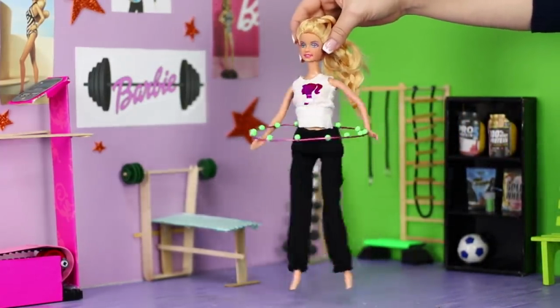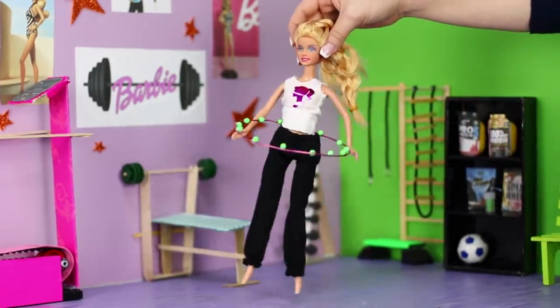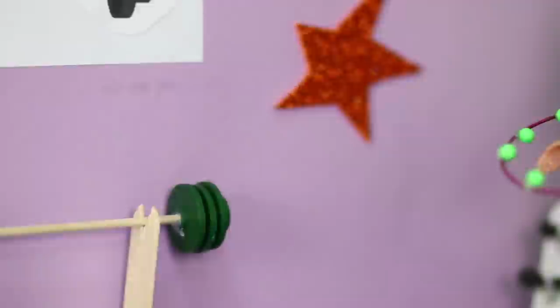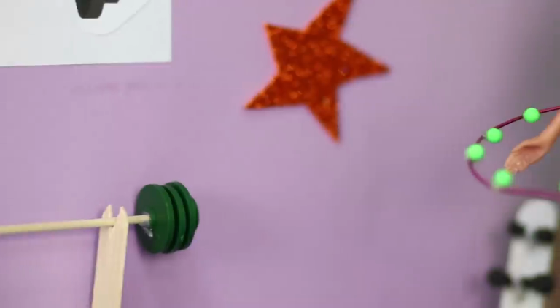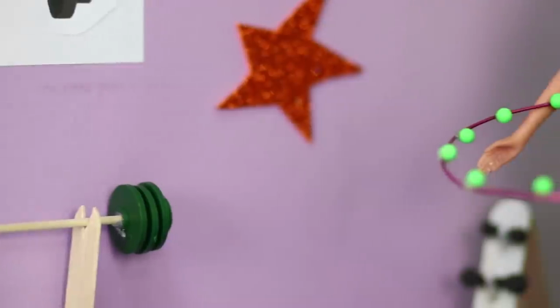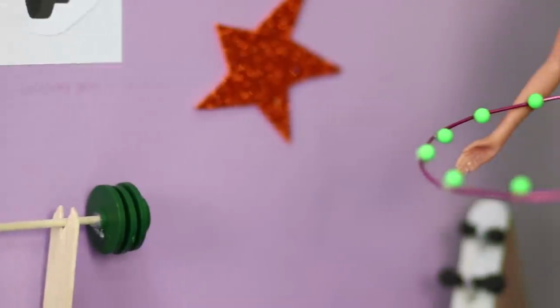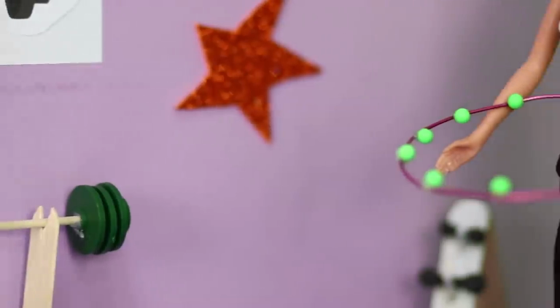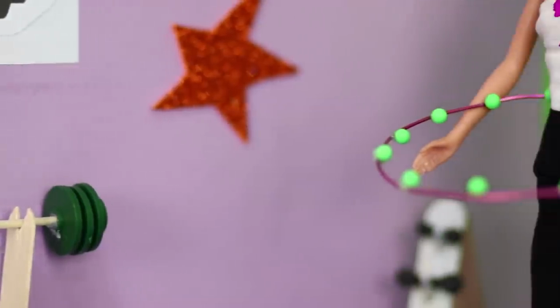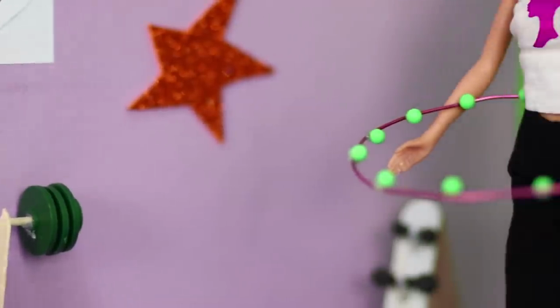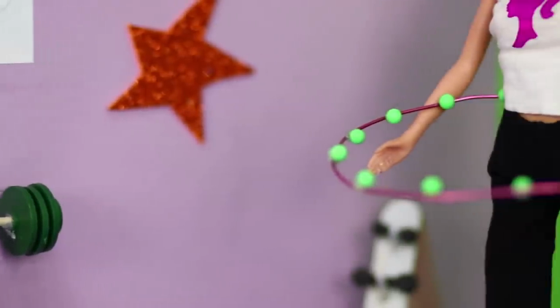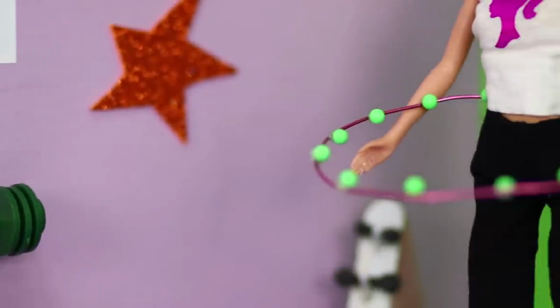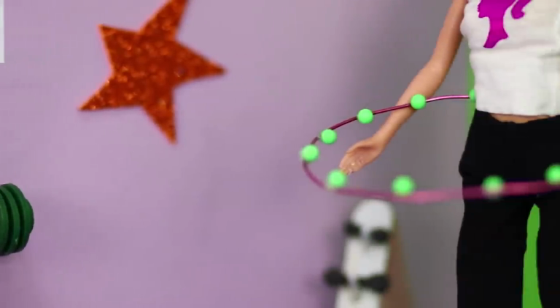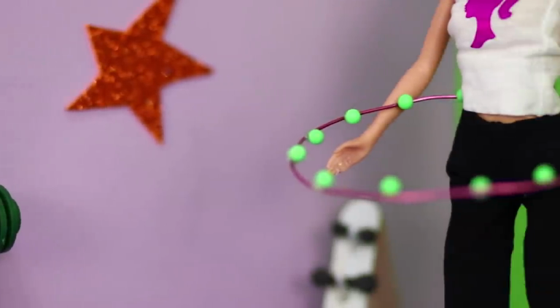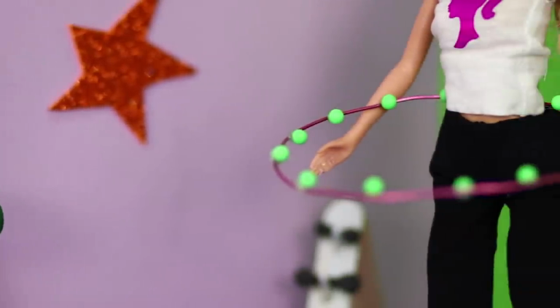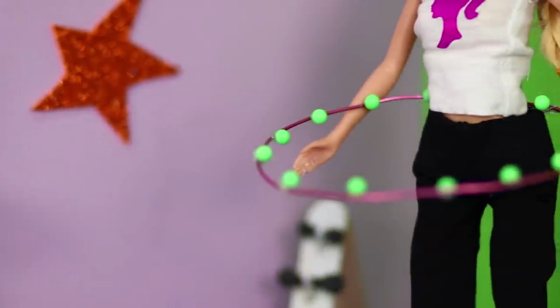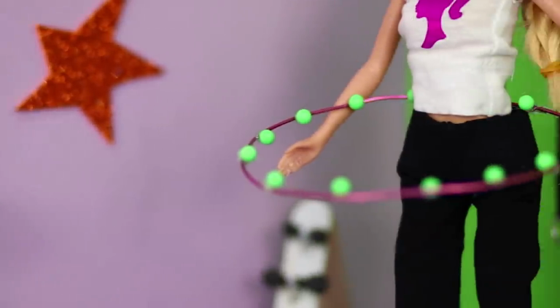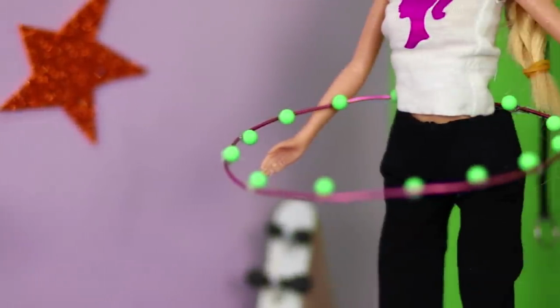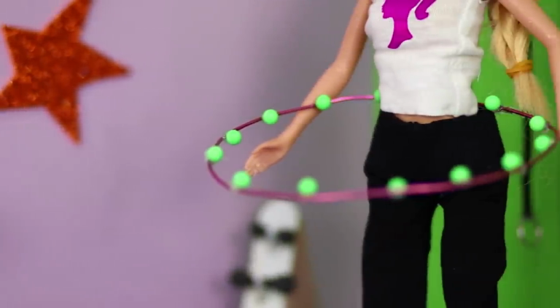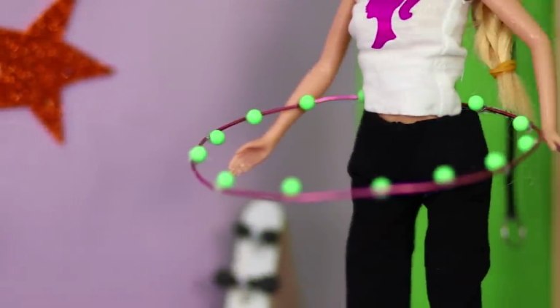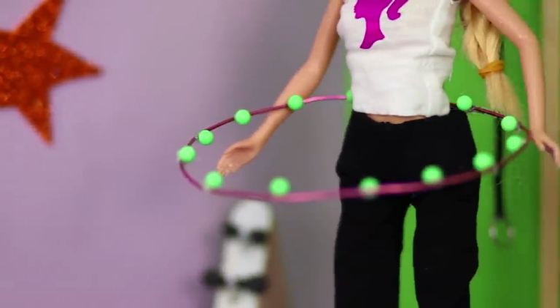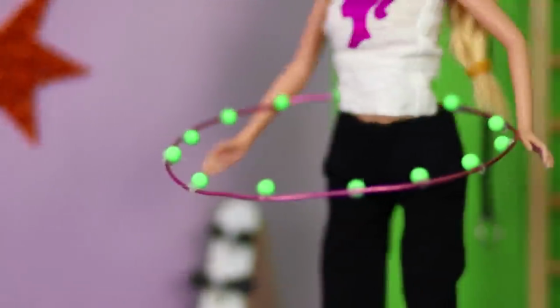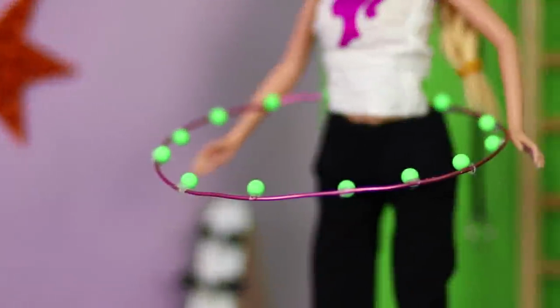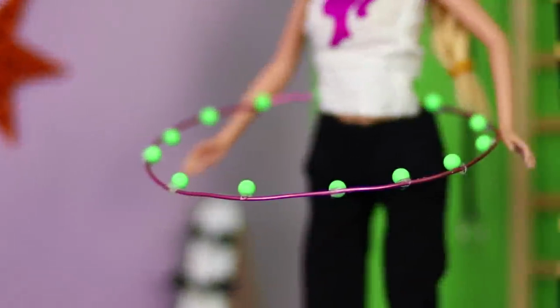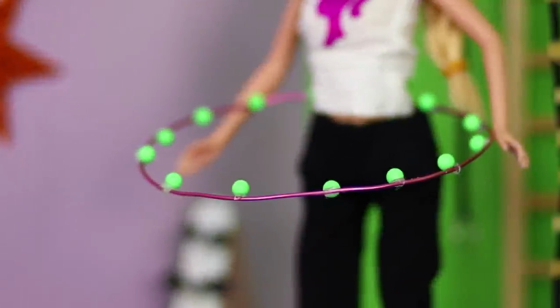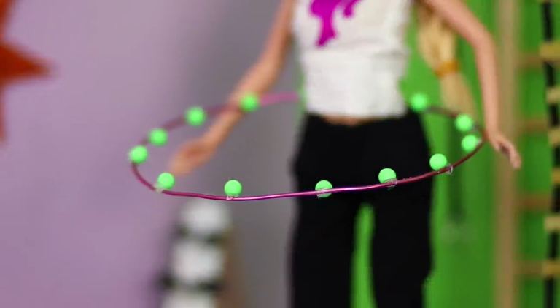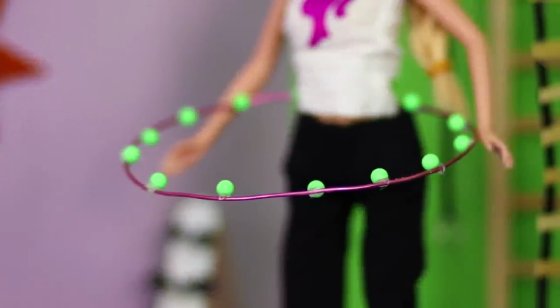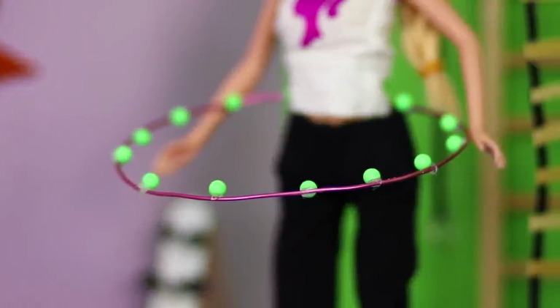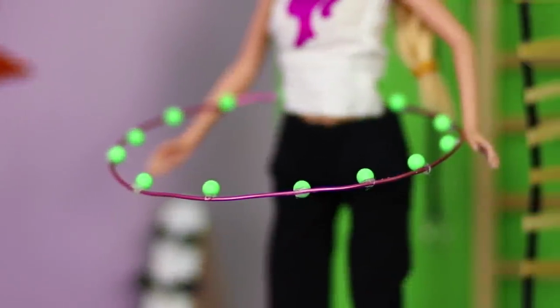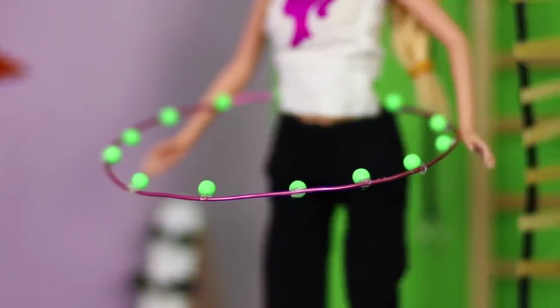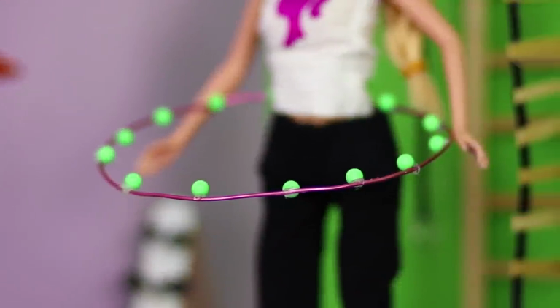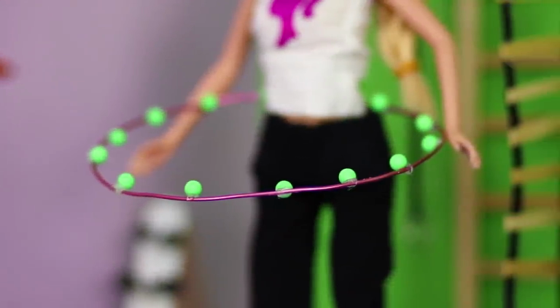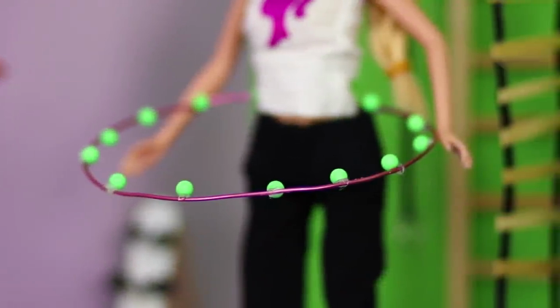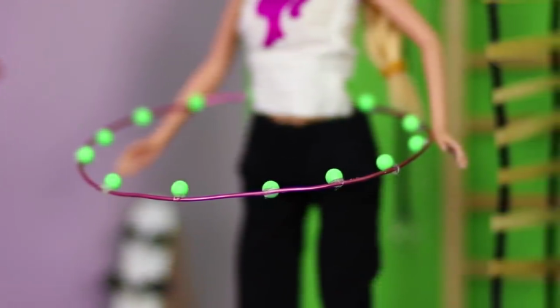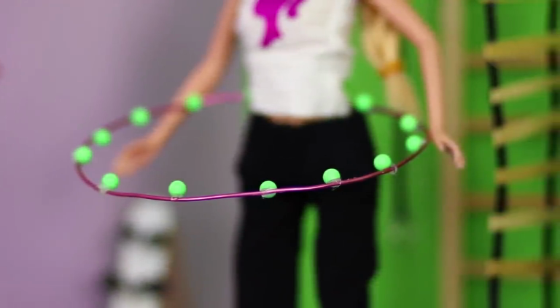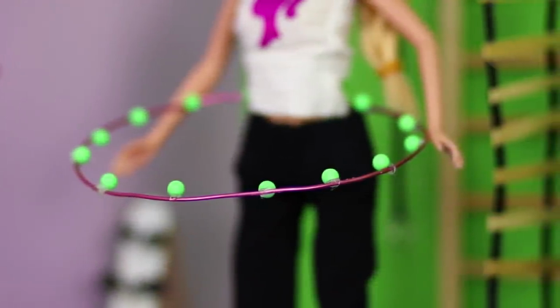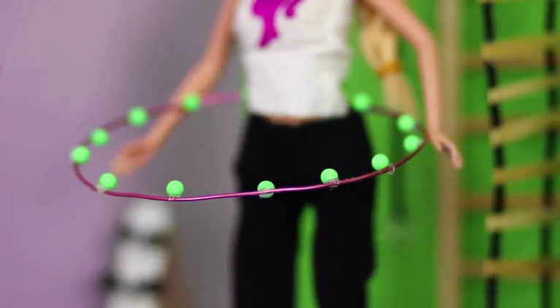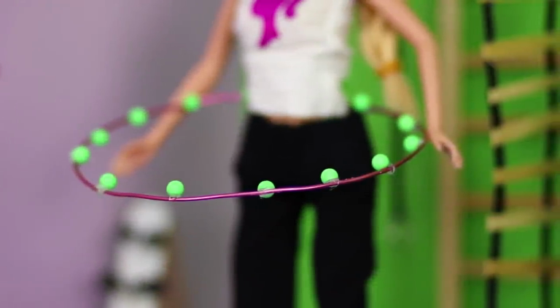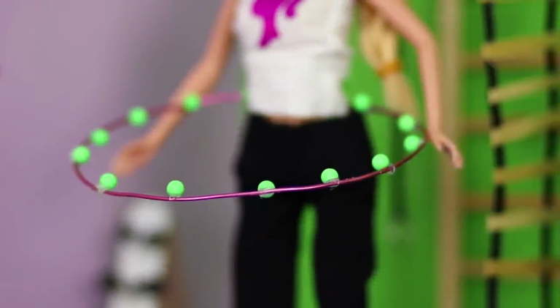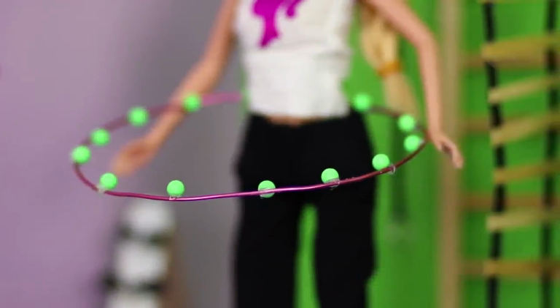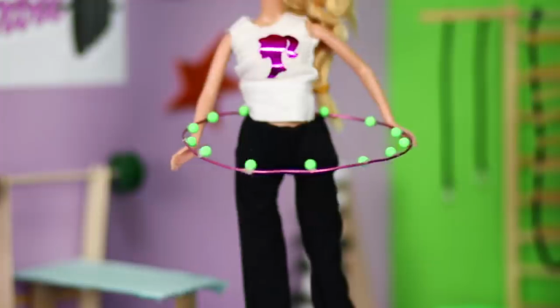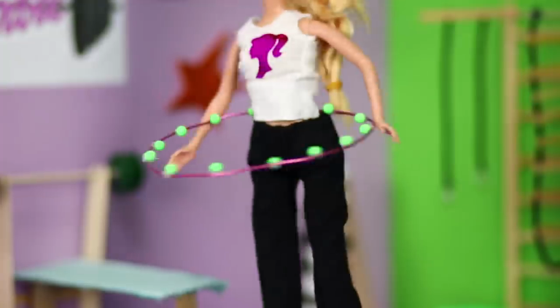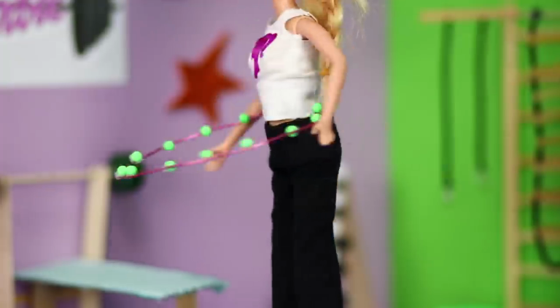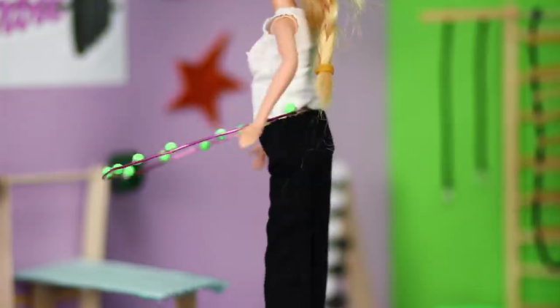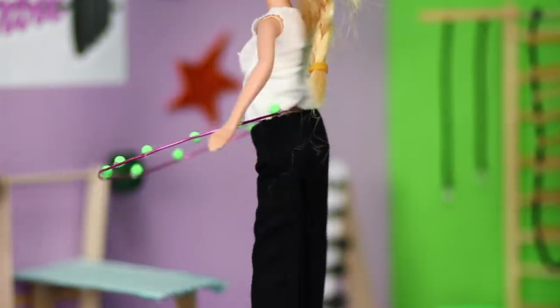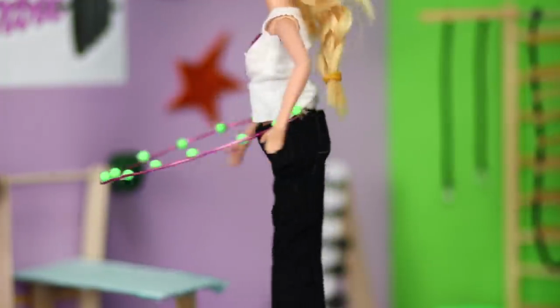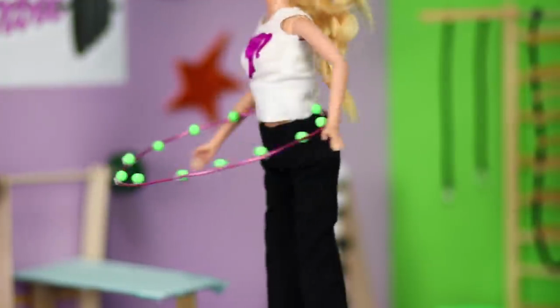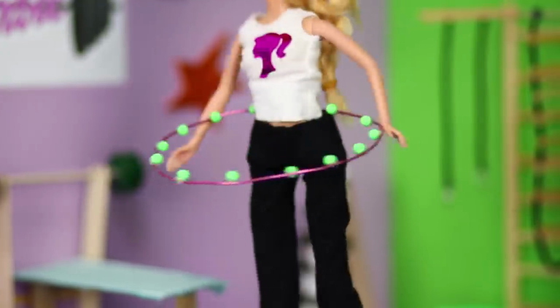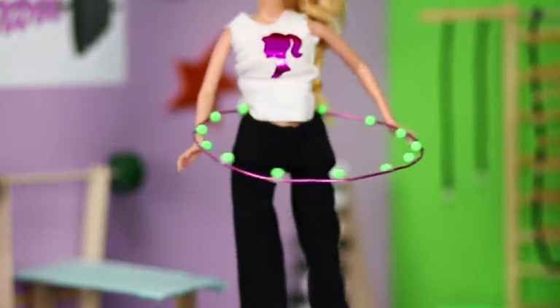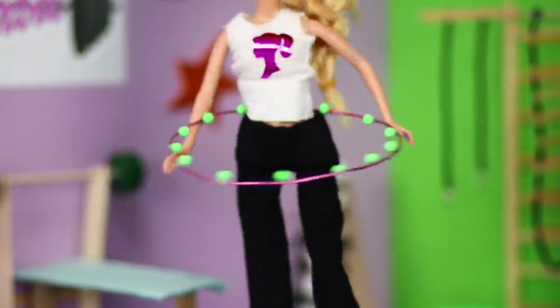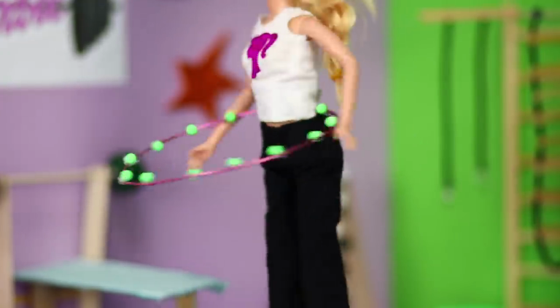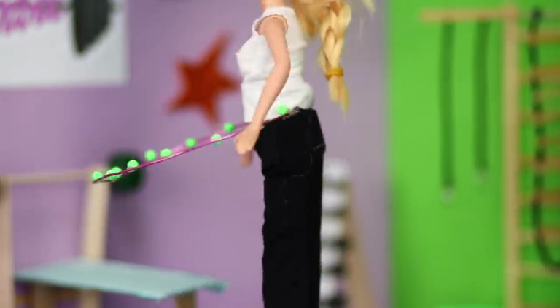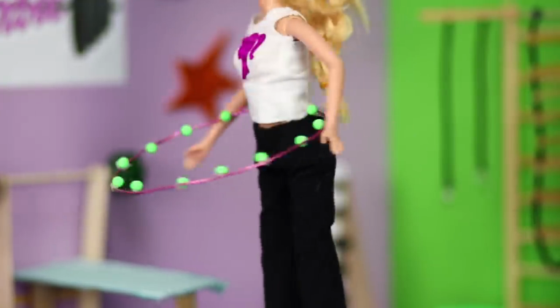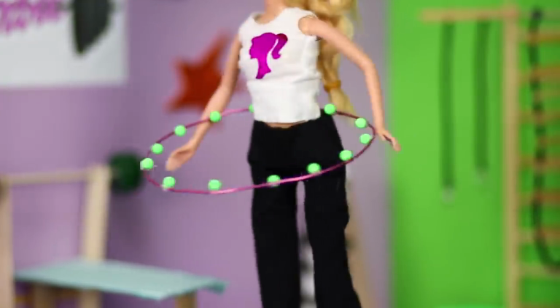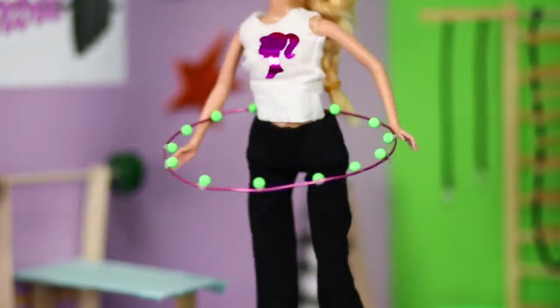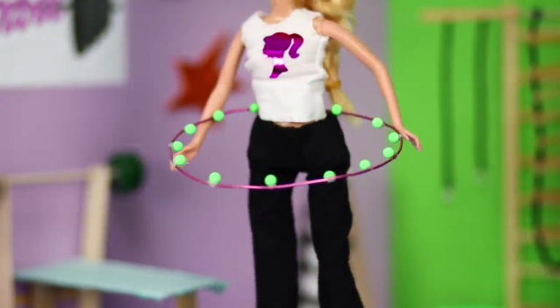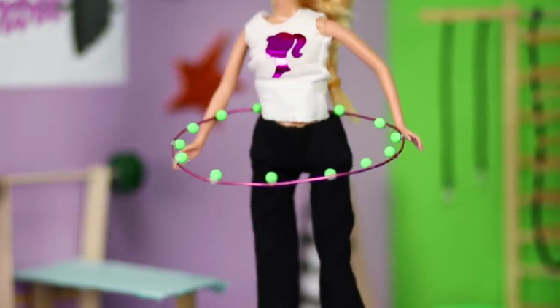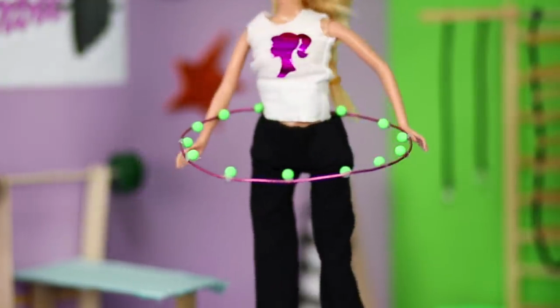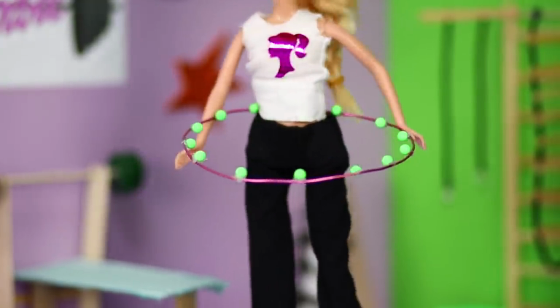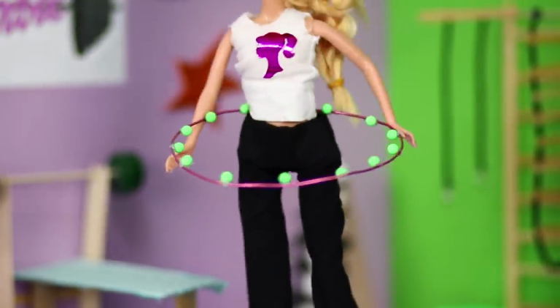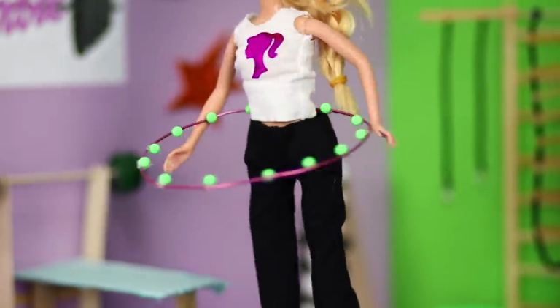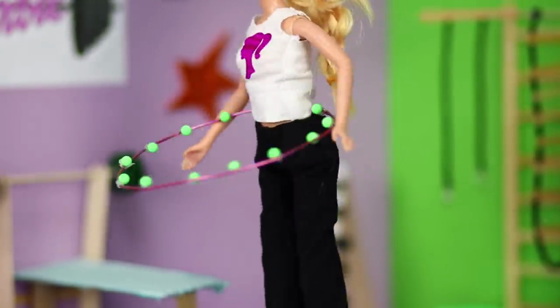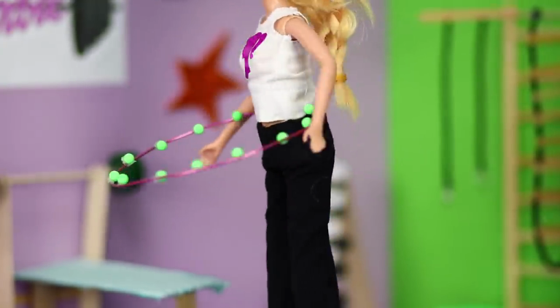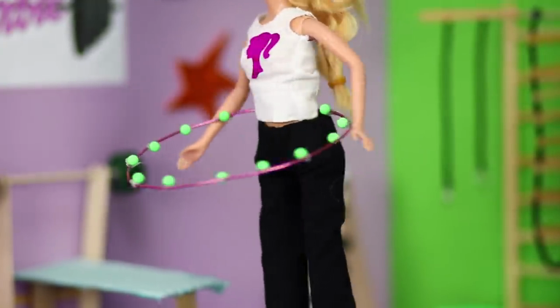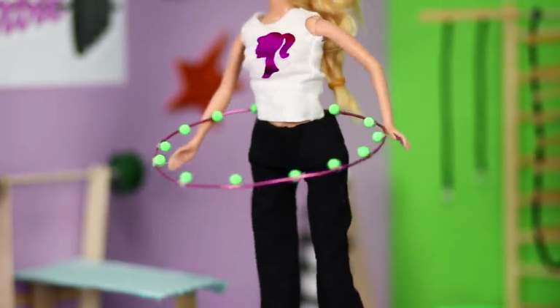They say it's time to lose weight when you step into a hula hoop and it fits you! To keep this from happening, Barbie works out every day. Round and round she goes, and when she stops, nobody knows!